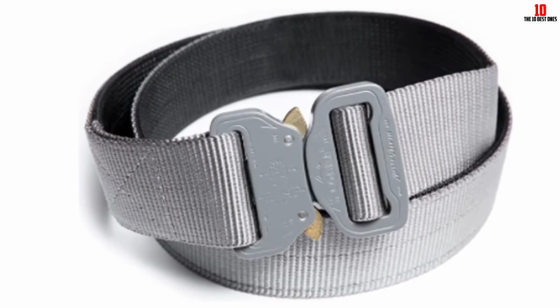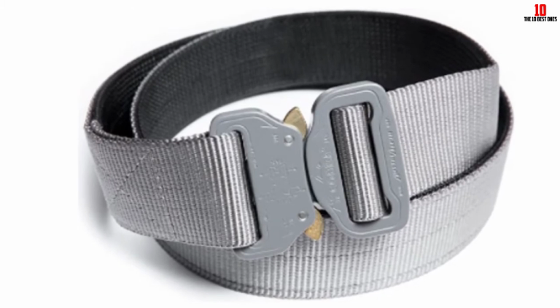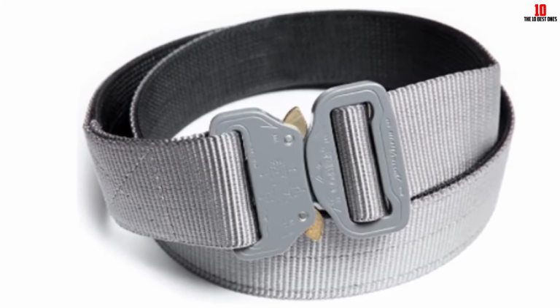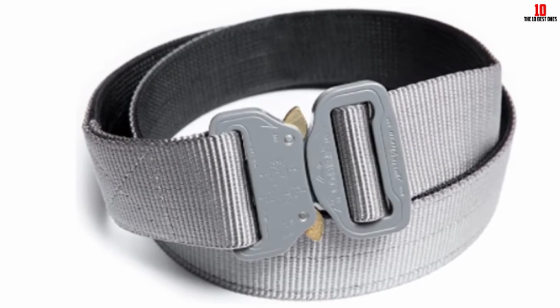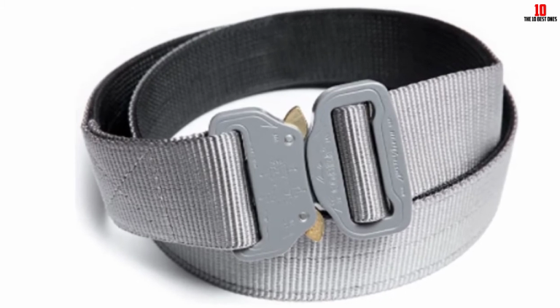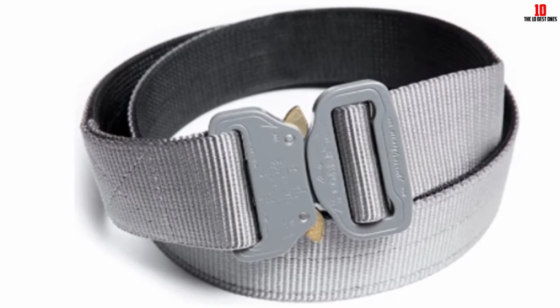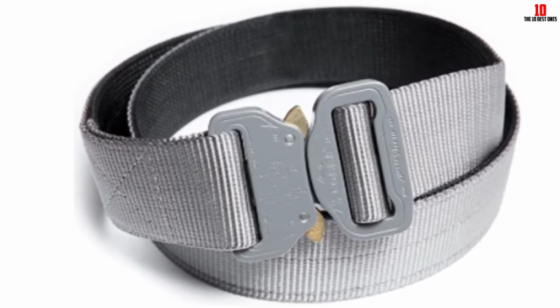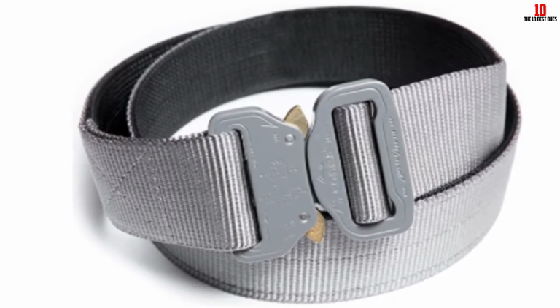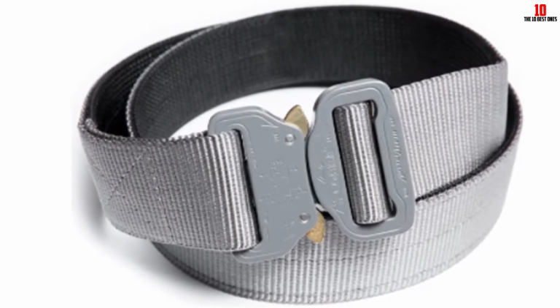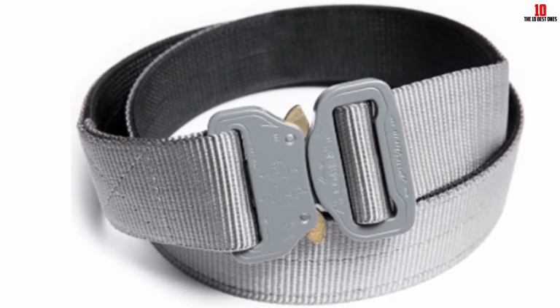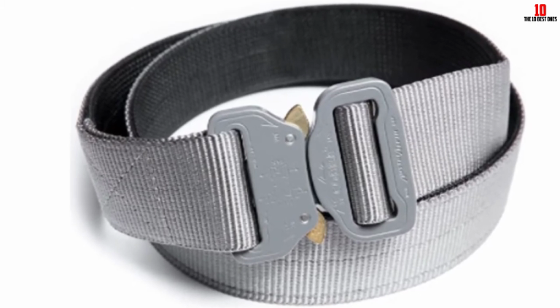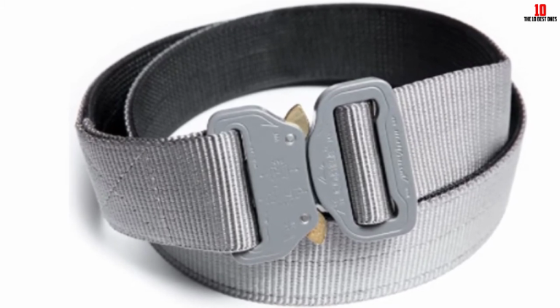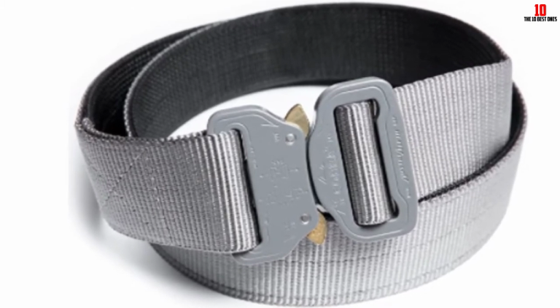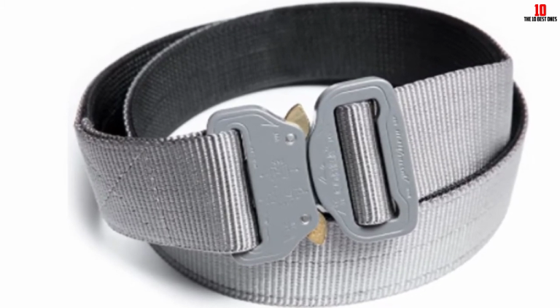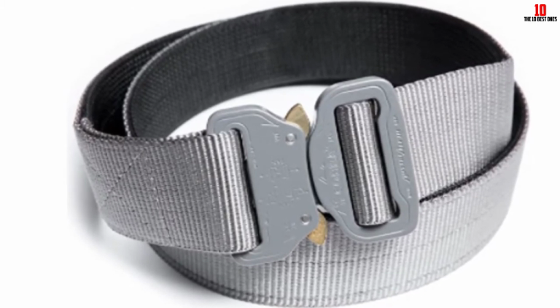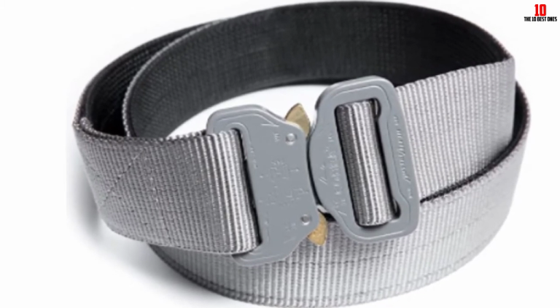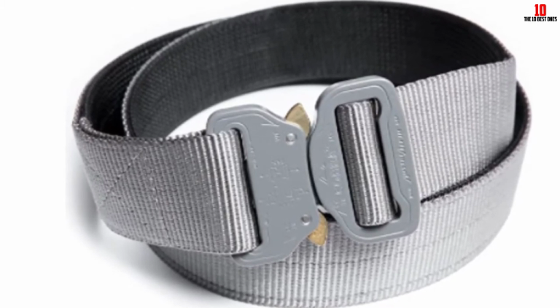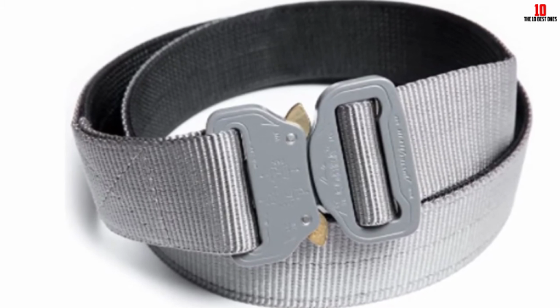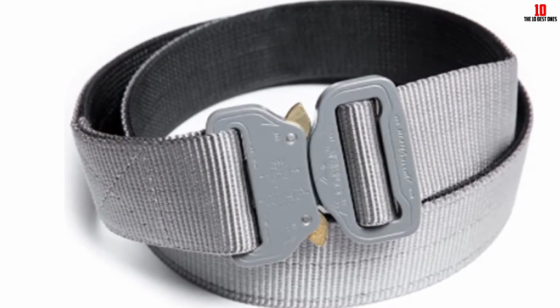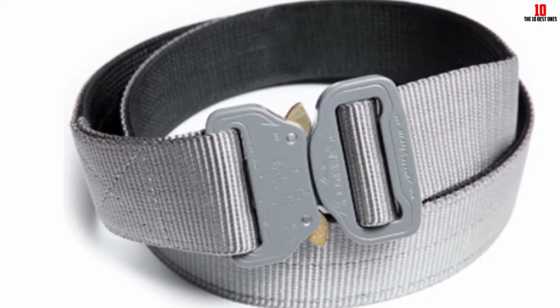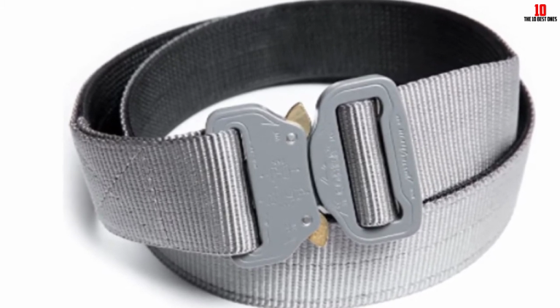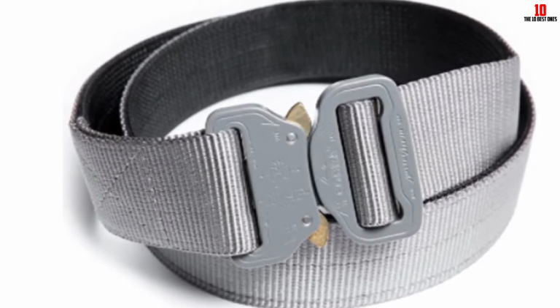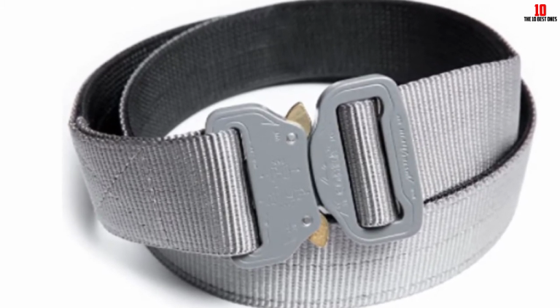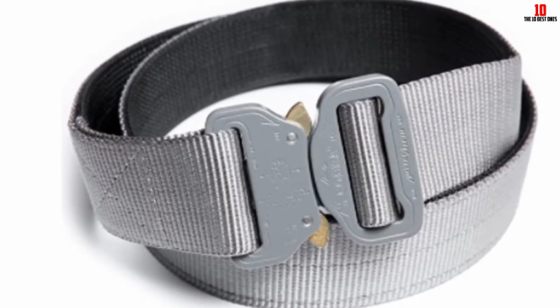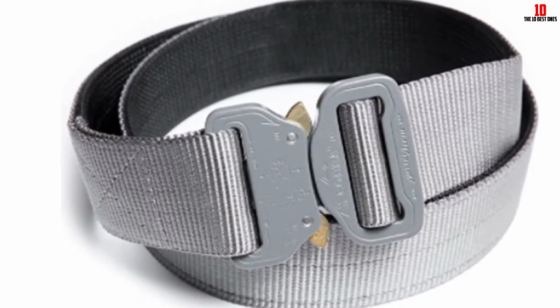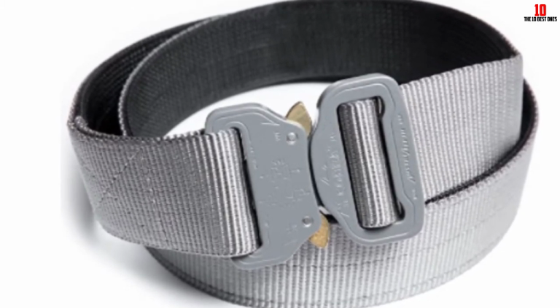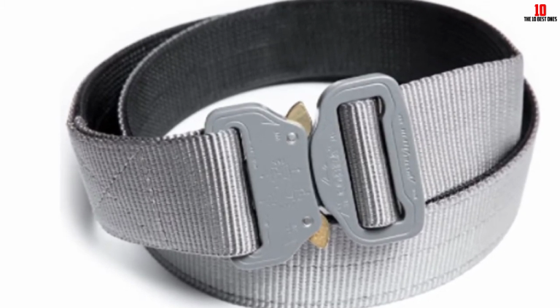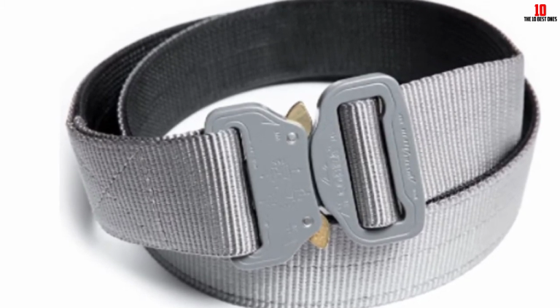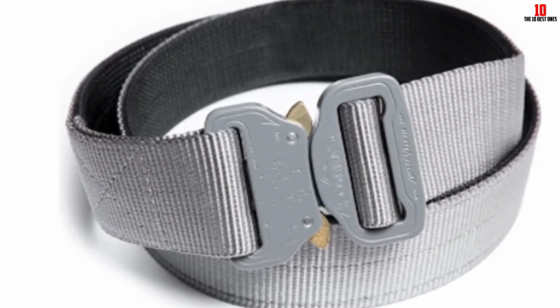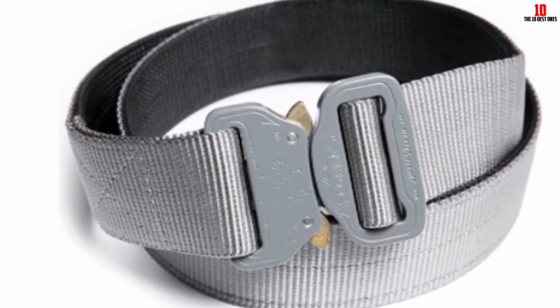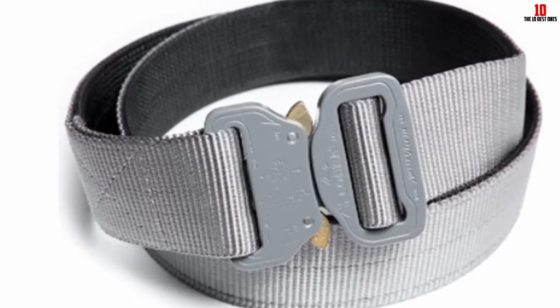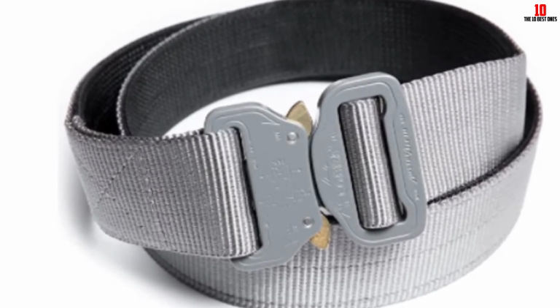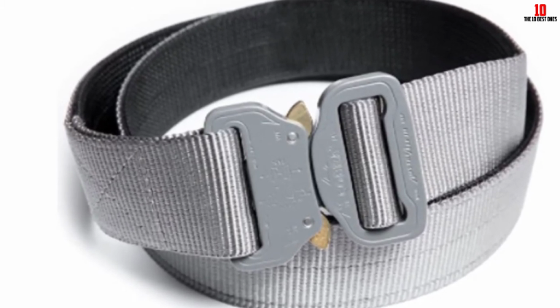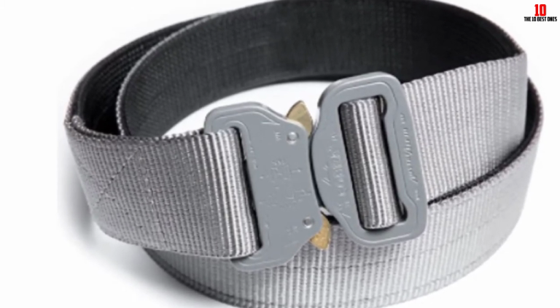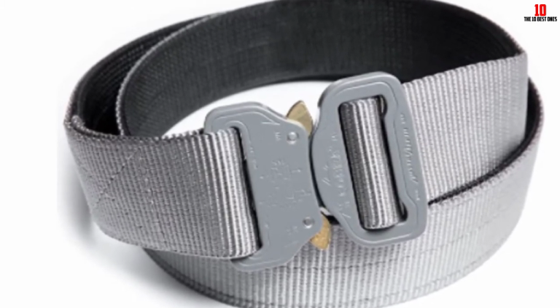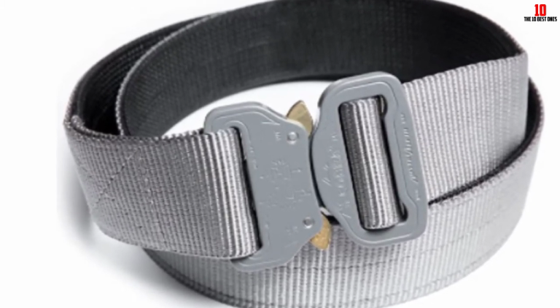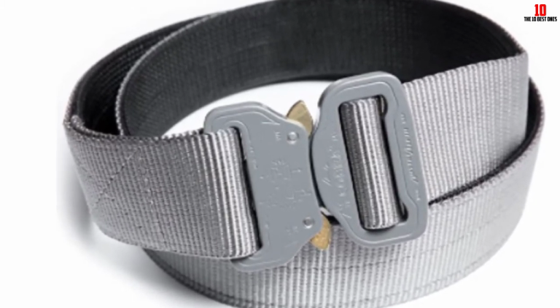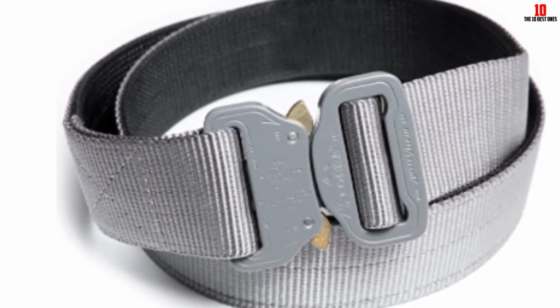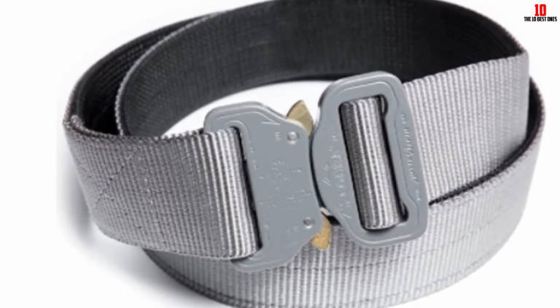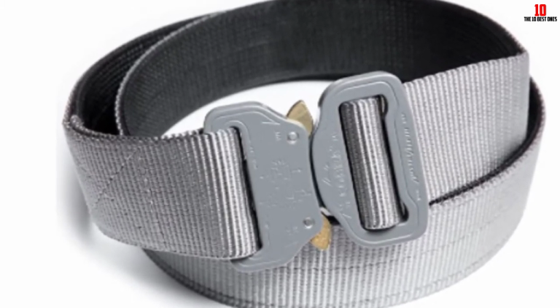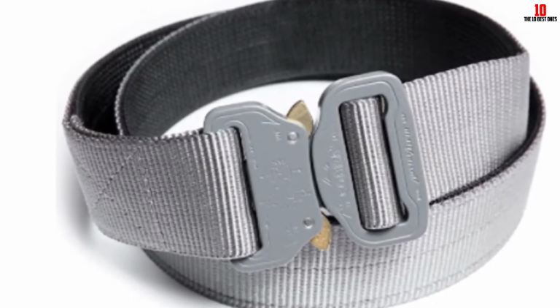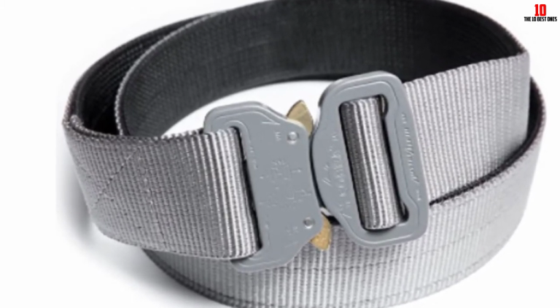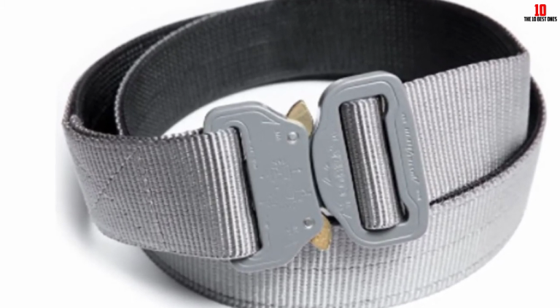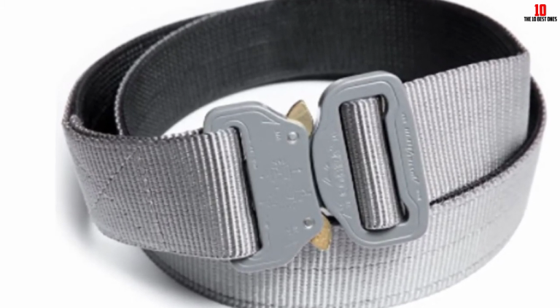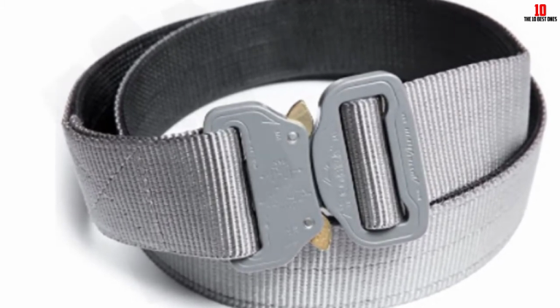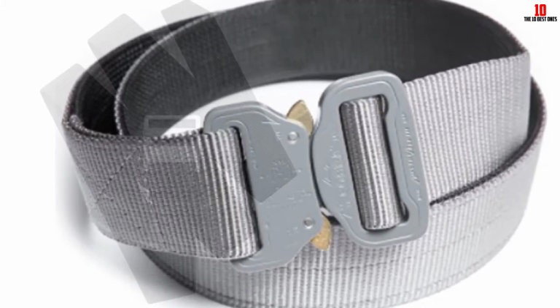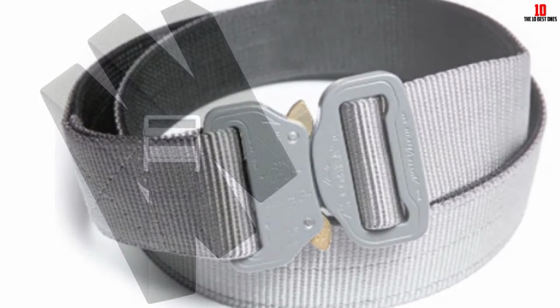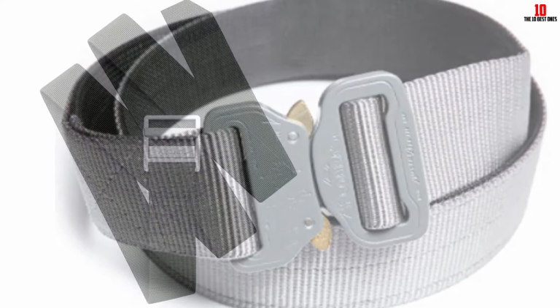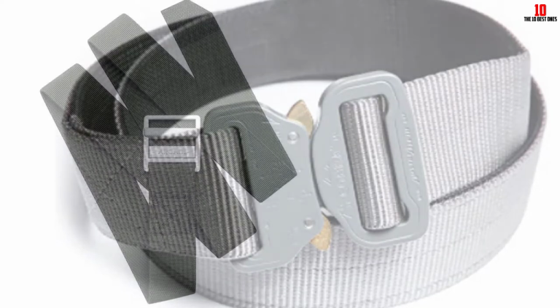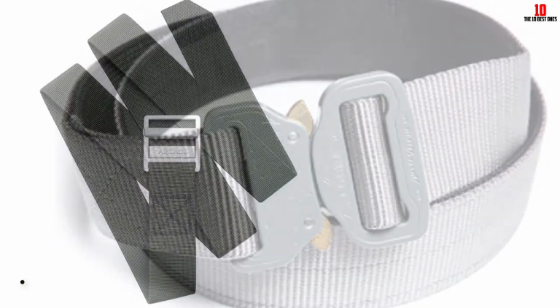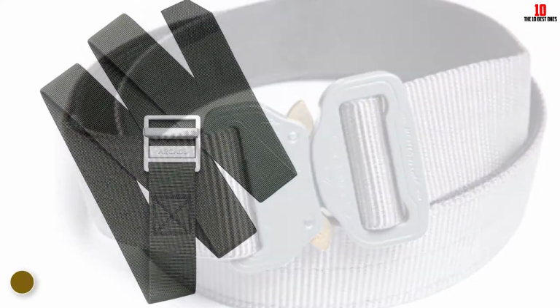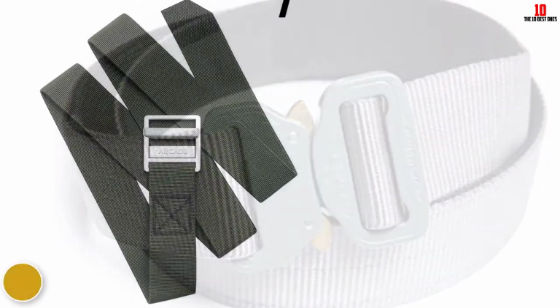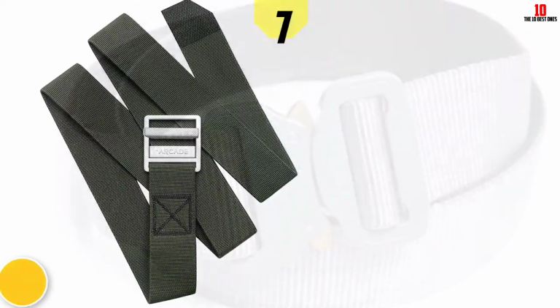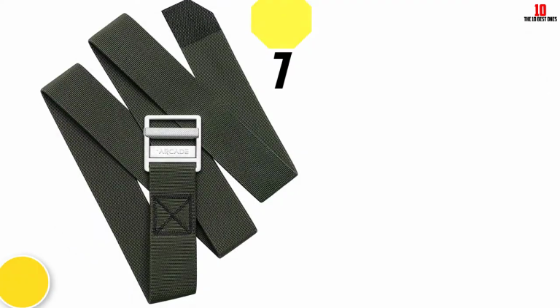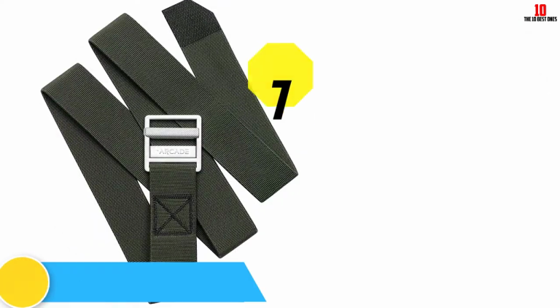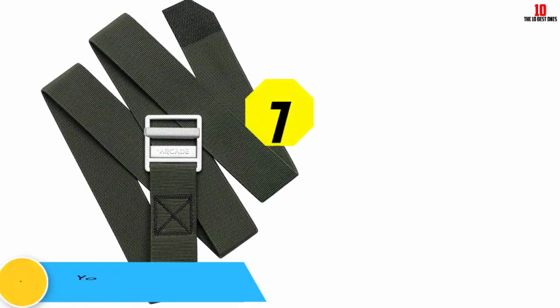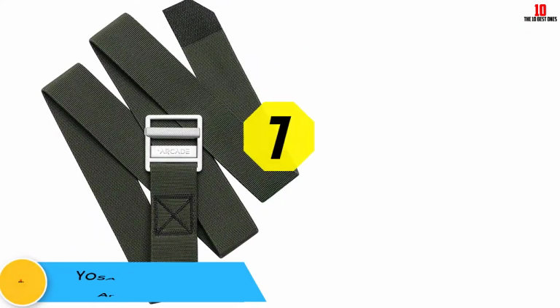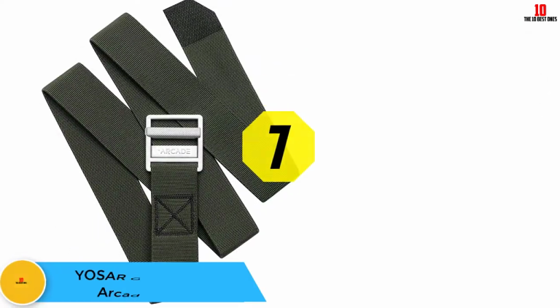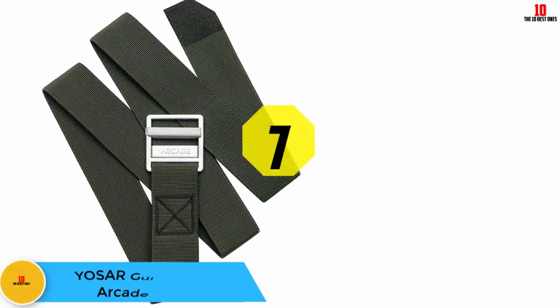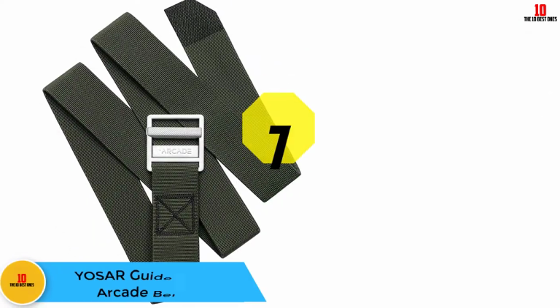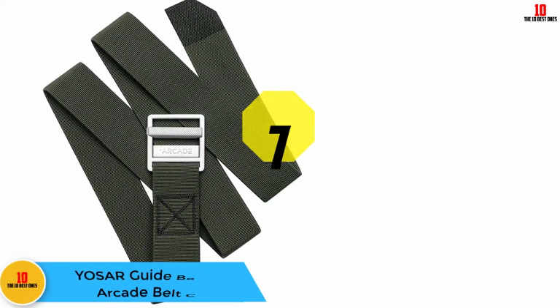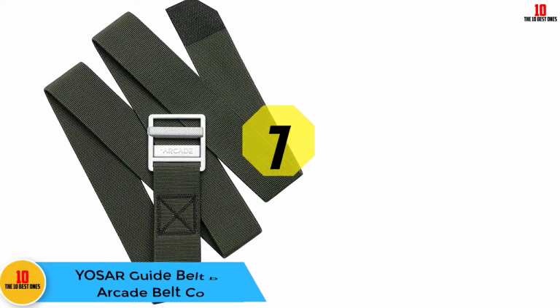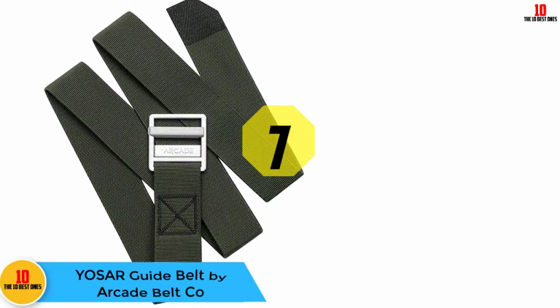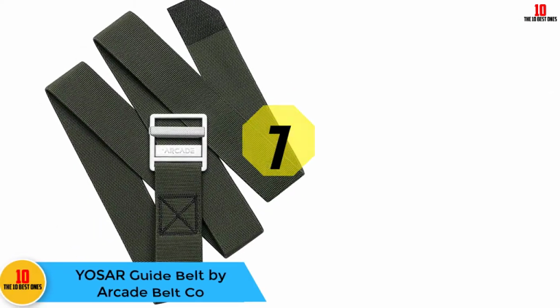One practical bonus: when nature calls, you can simply use one hand to detach the buckle.